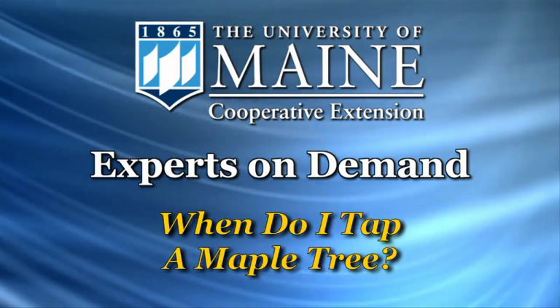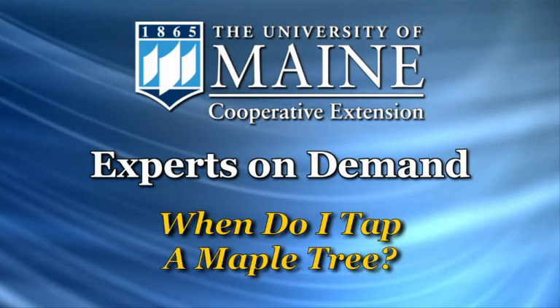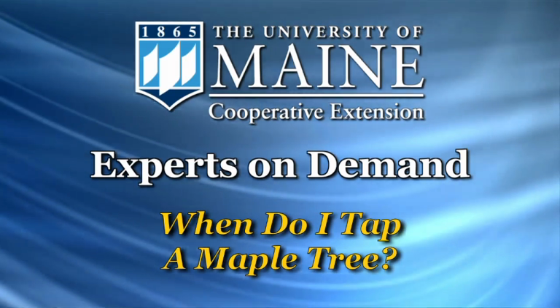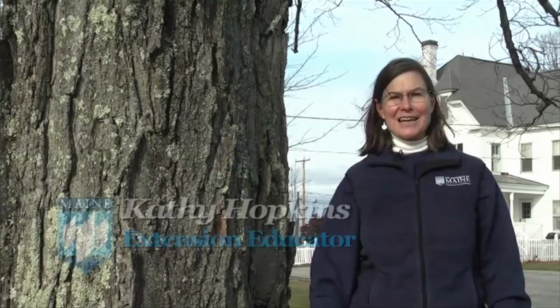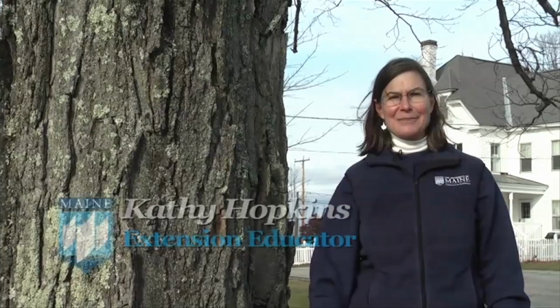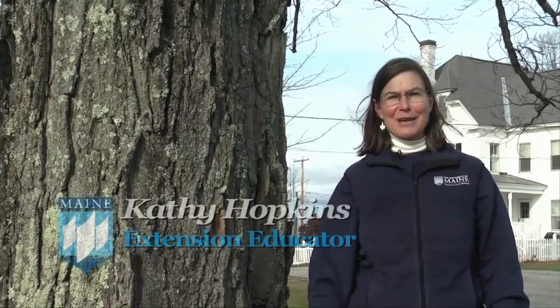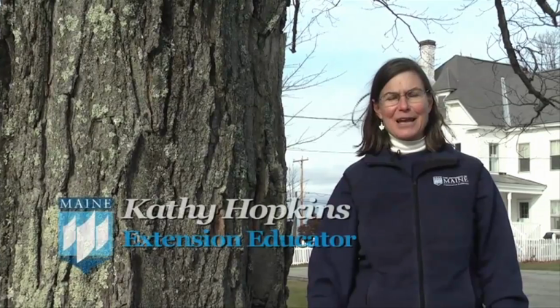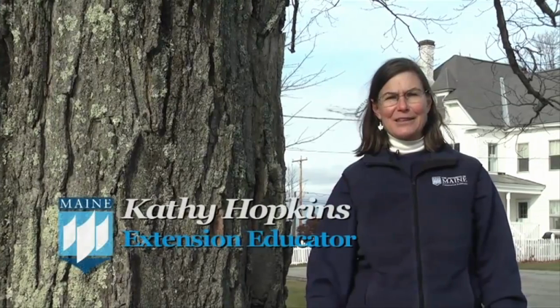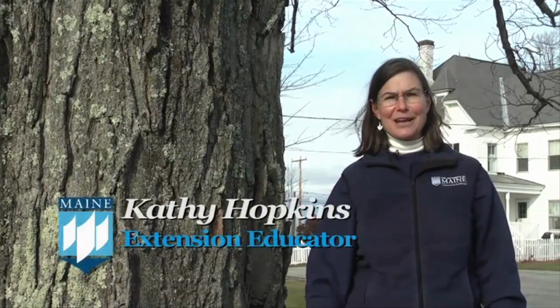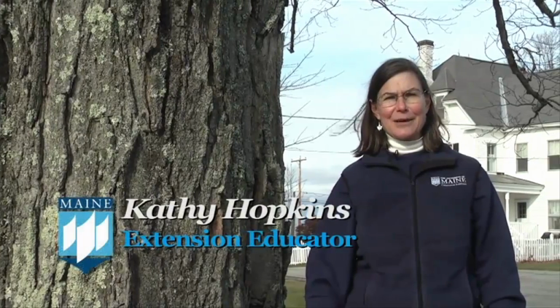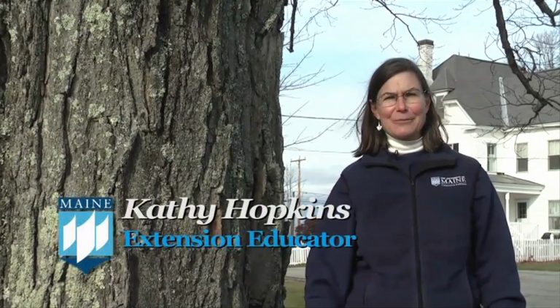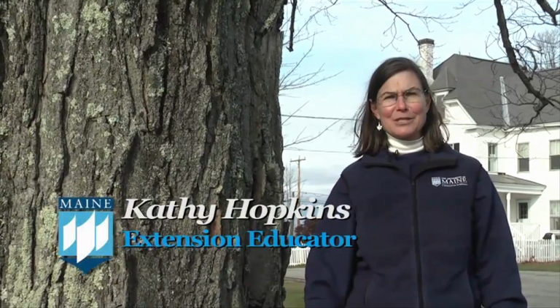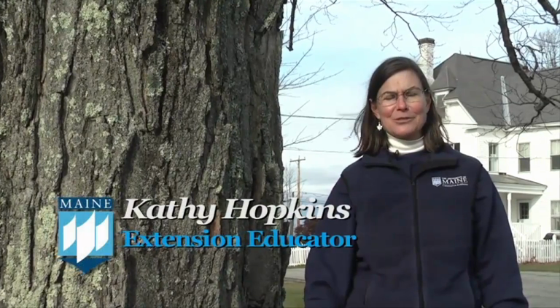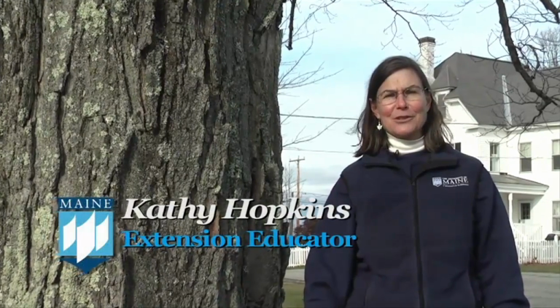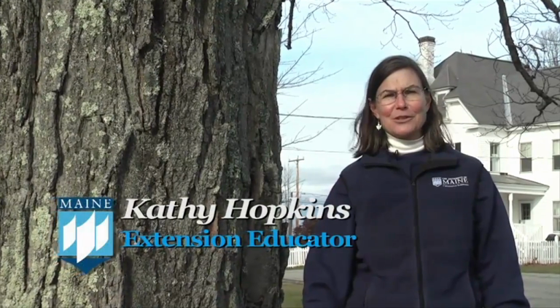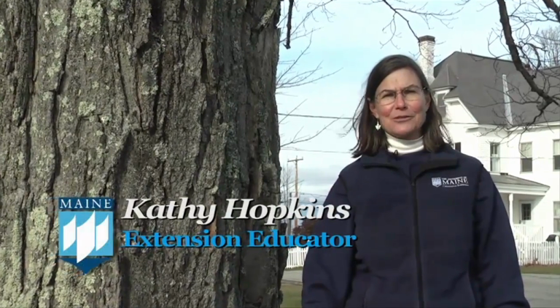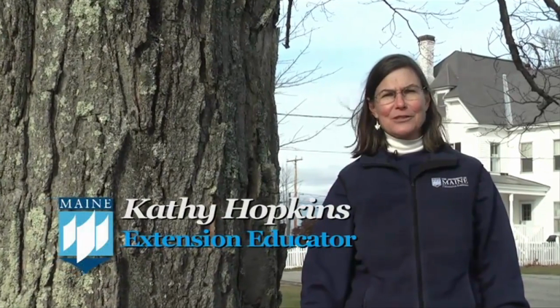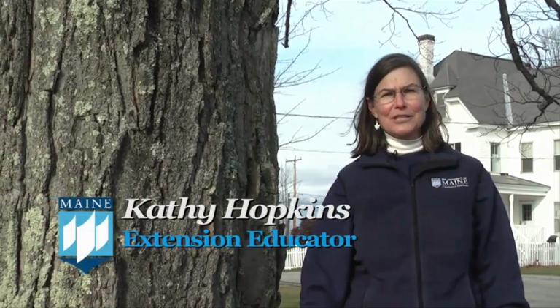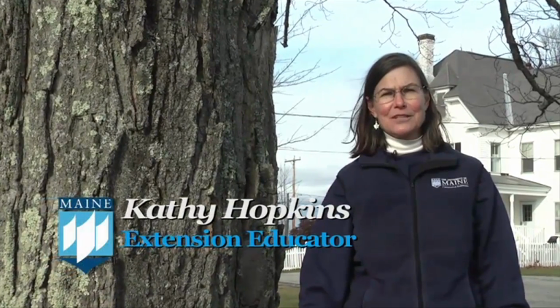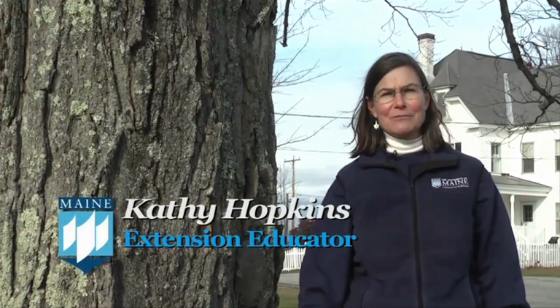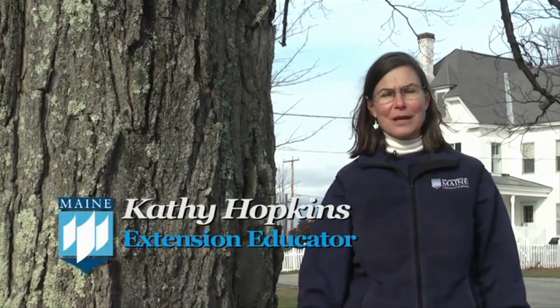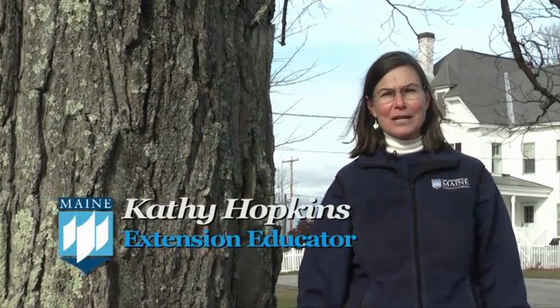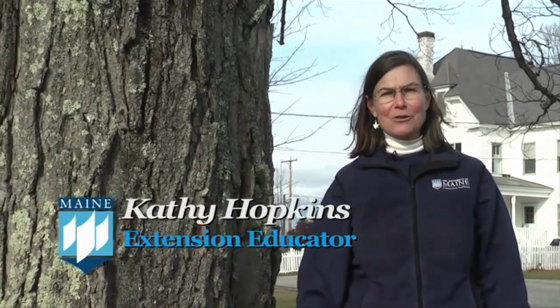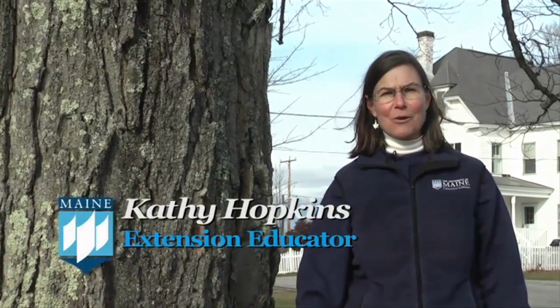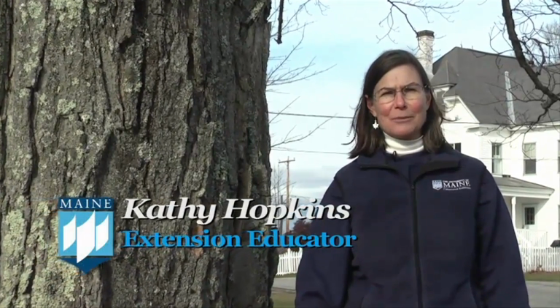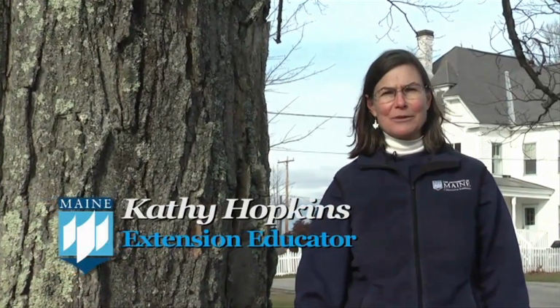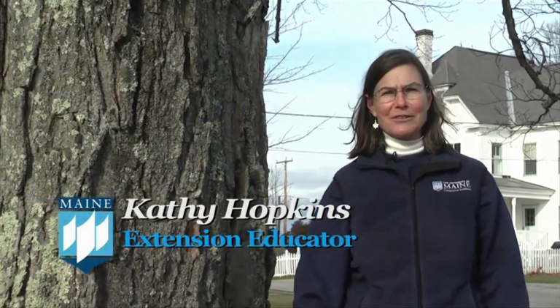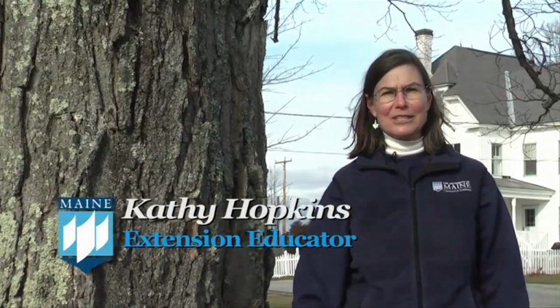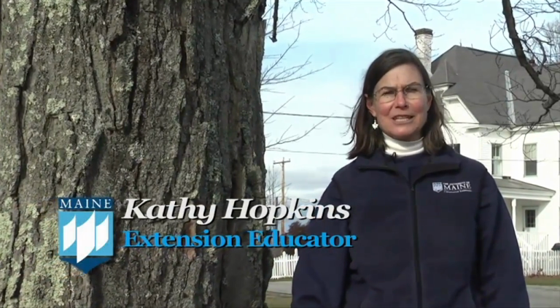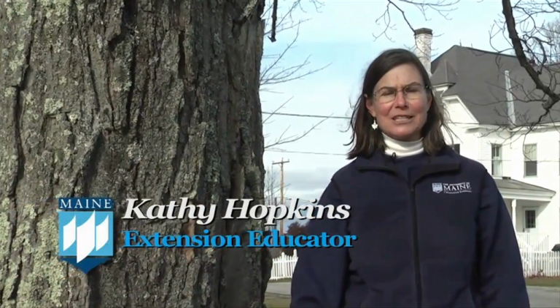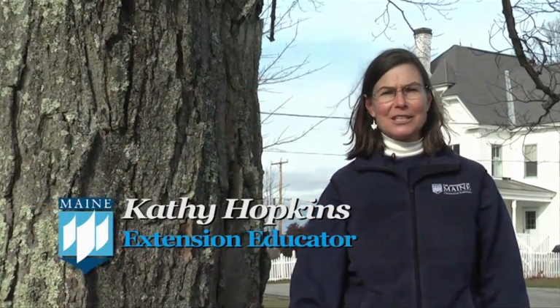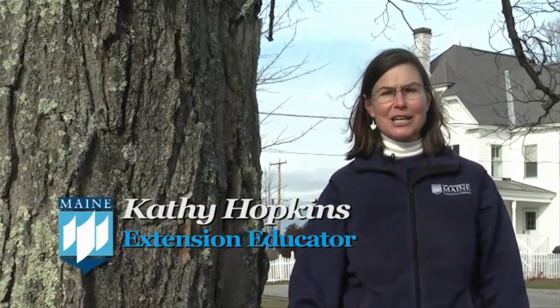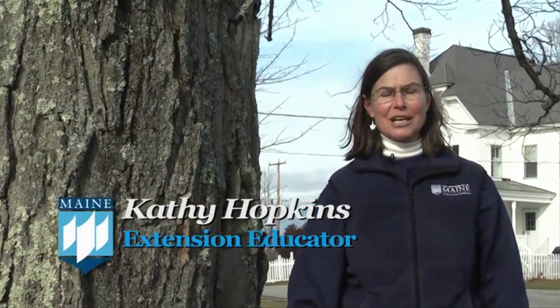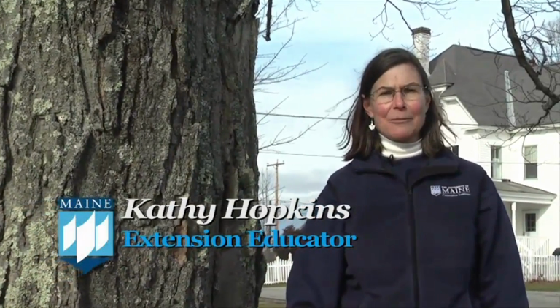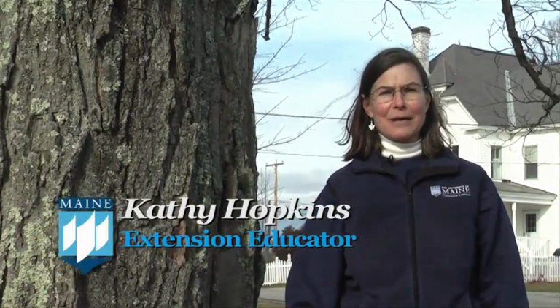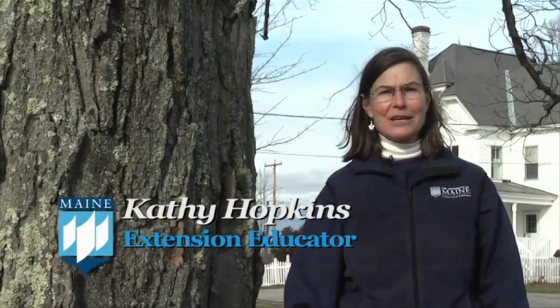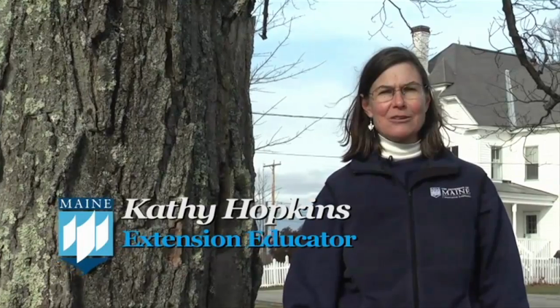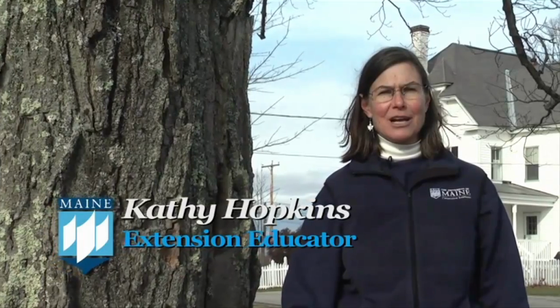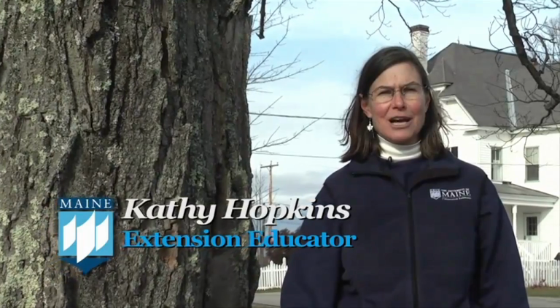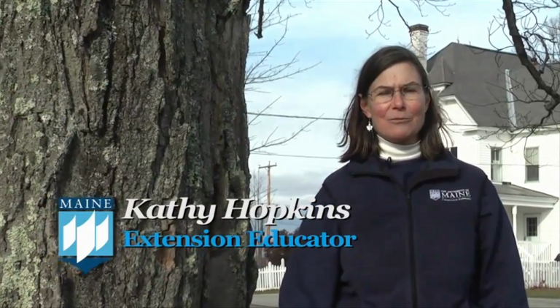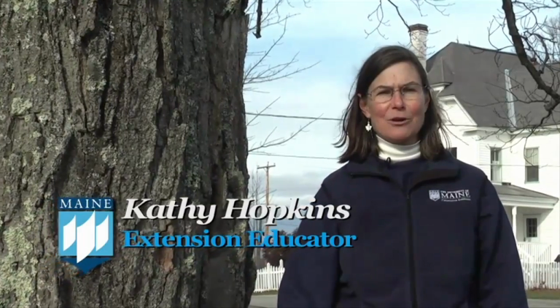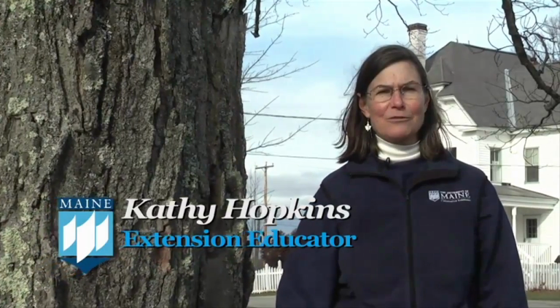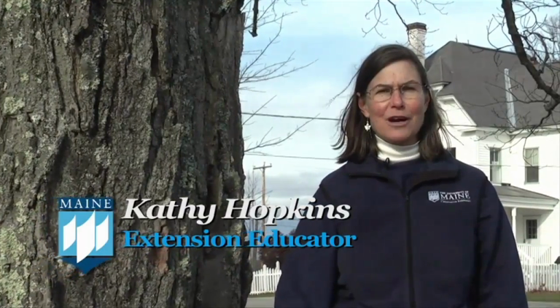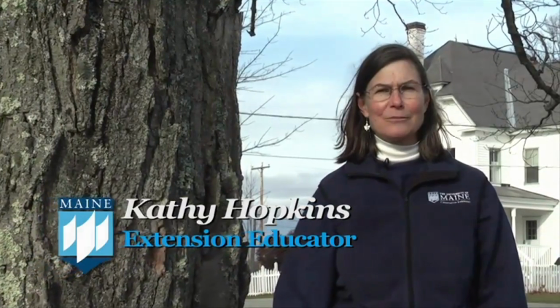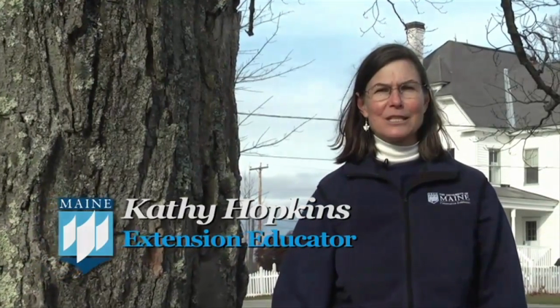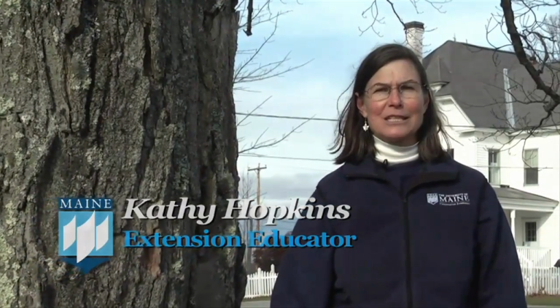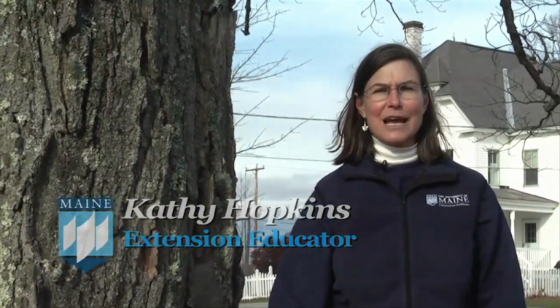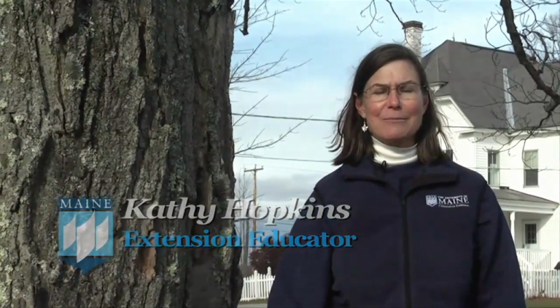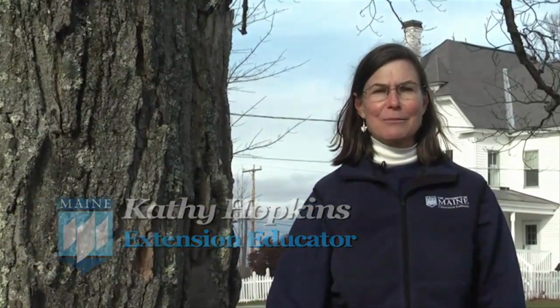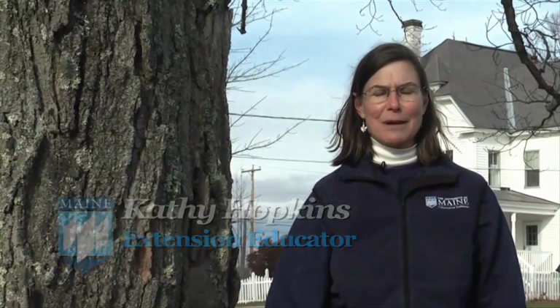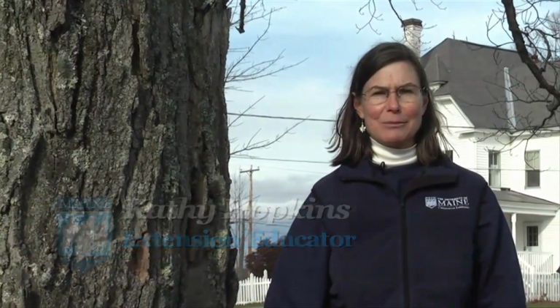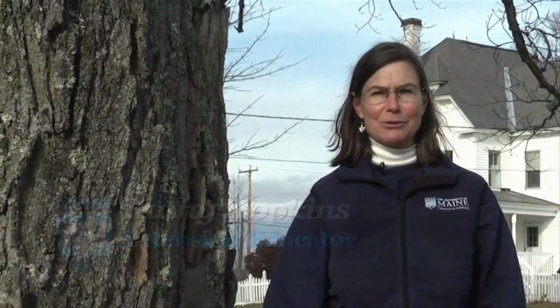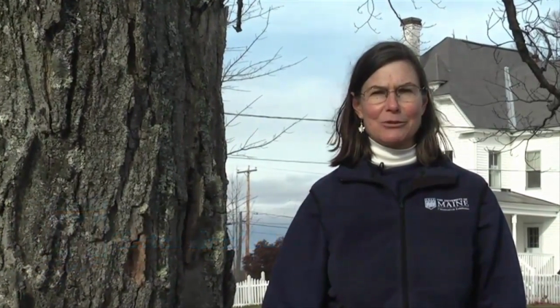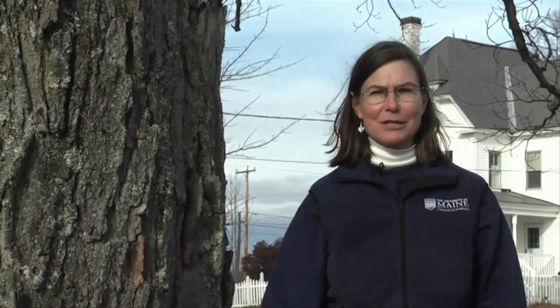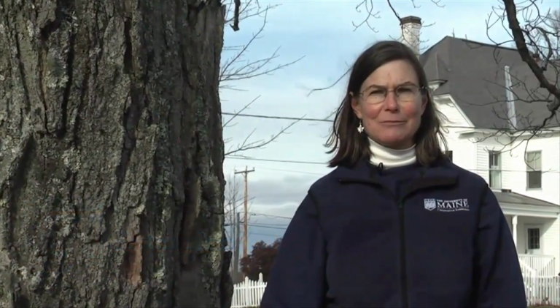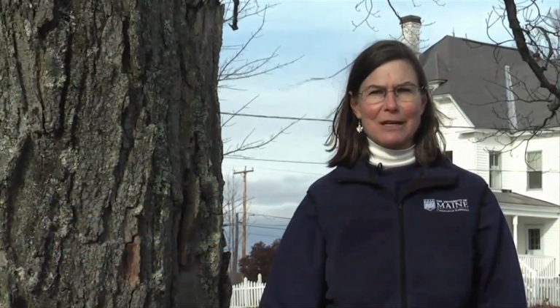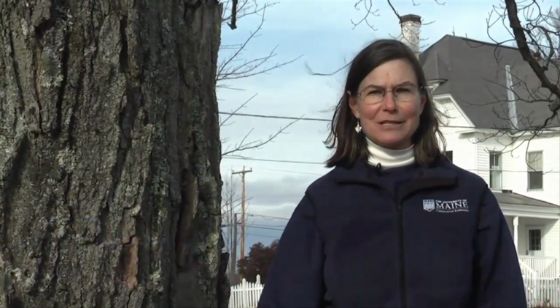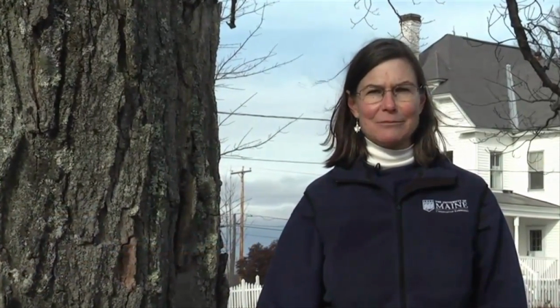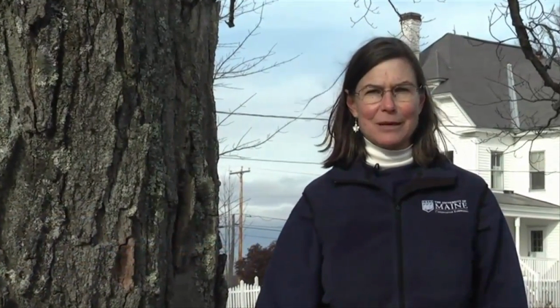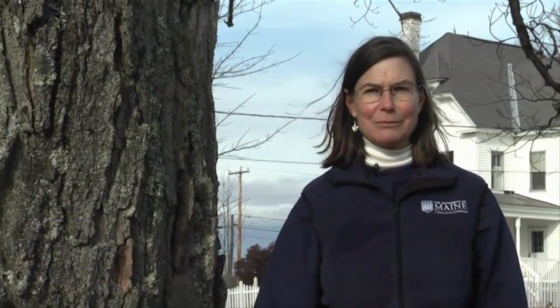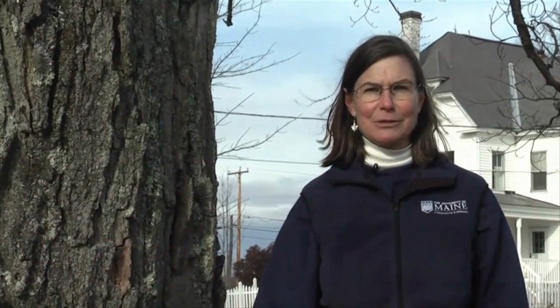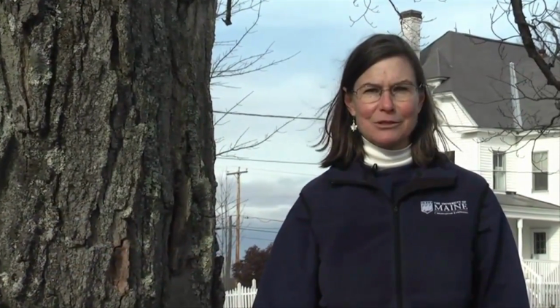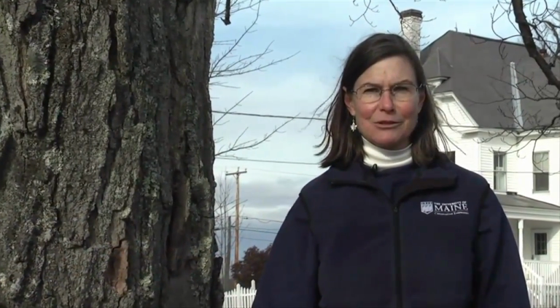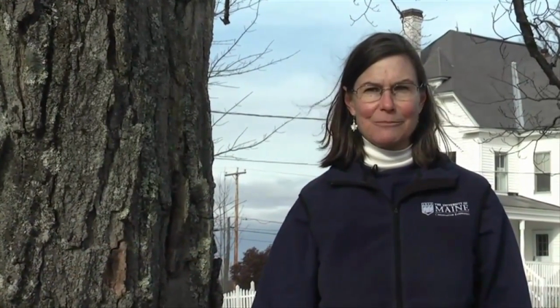Hi, I'm Kathy Hopkins with the University of Maine Cooperative Extension and I'm here at Highmore Farm to tap a maple tree and make some maple syrup.